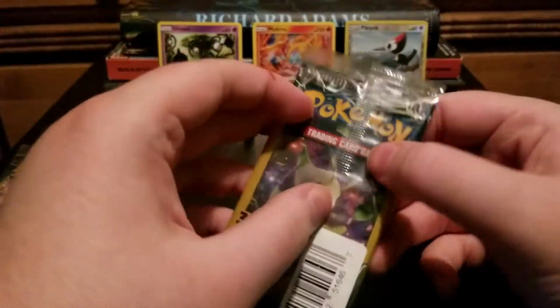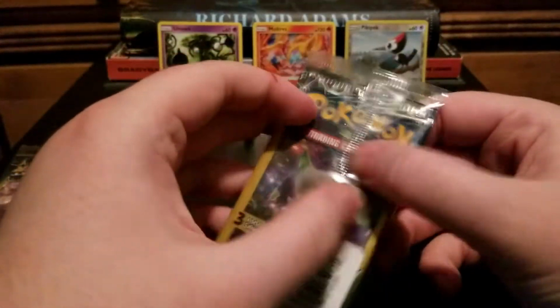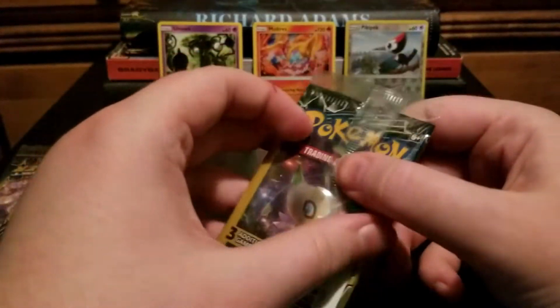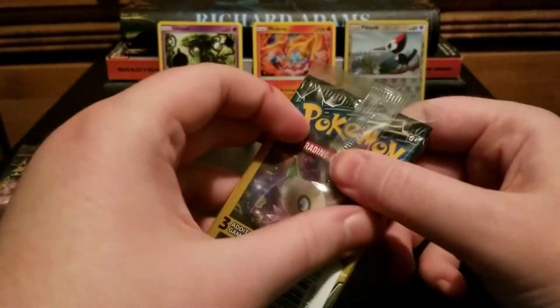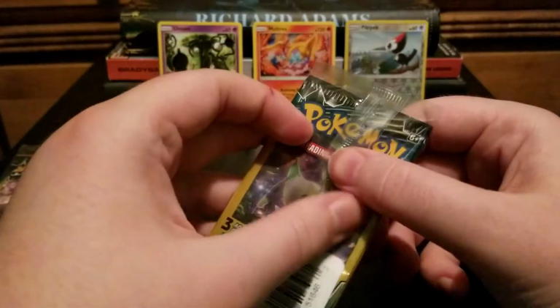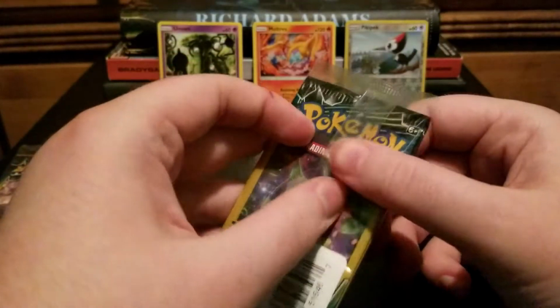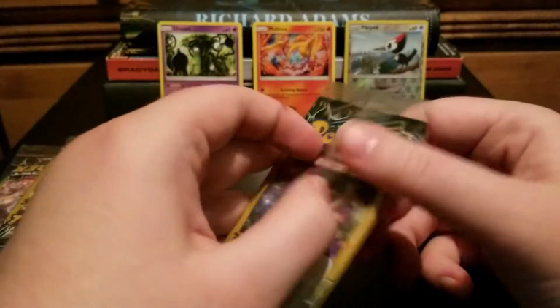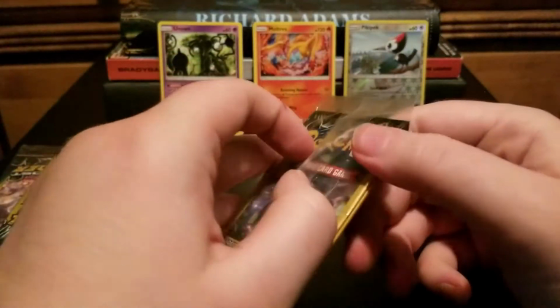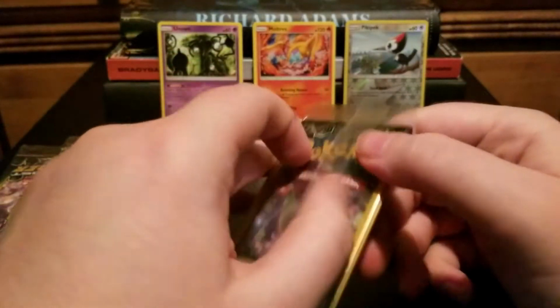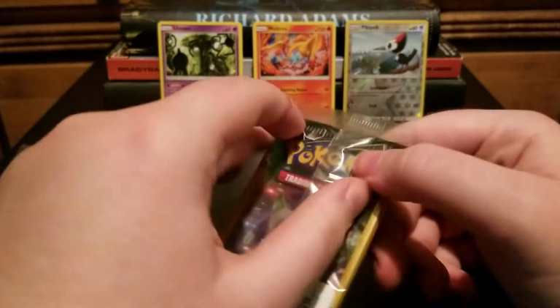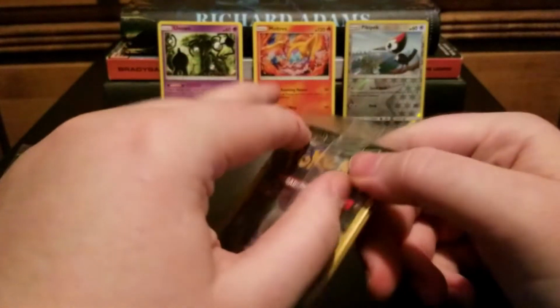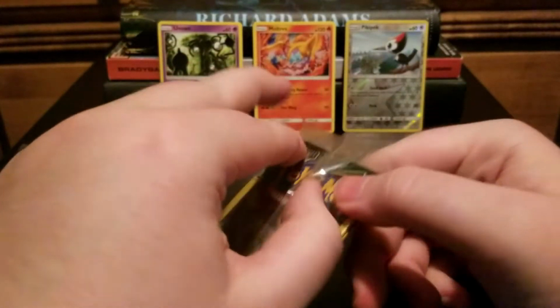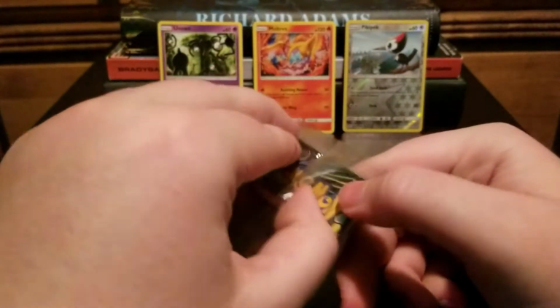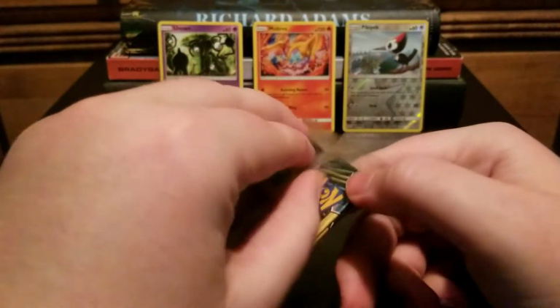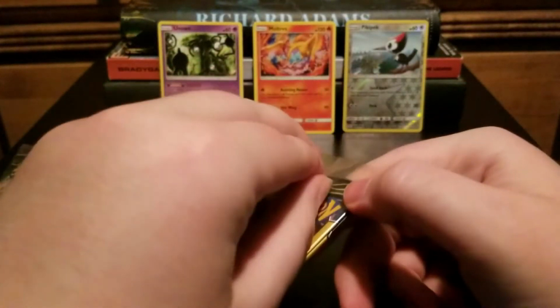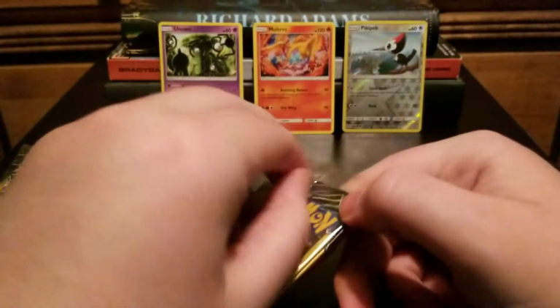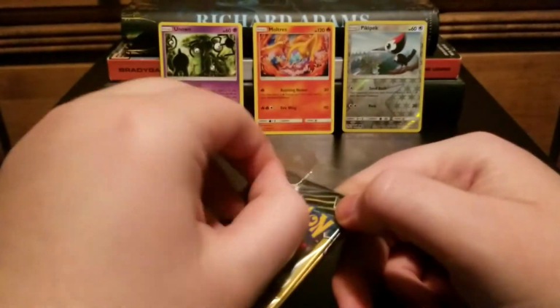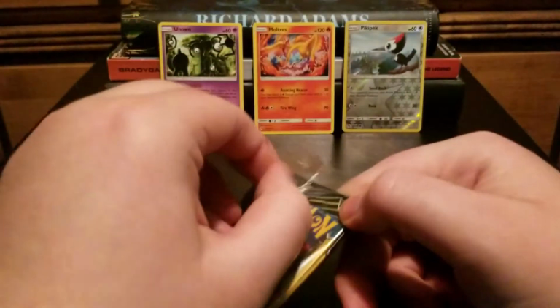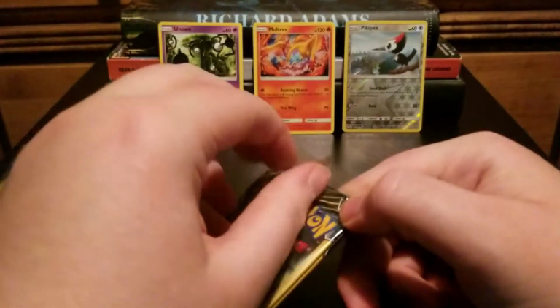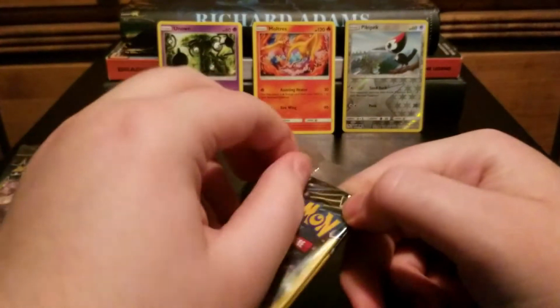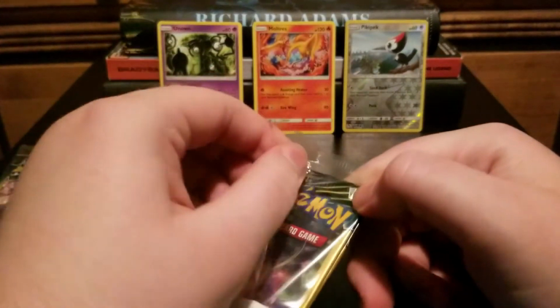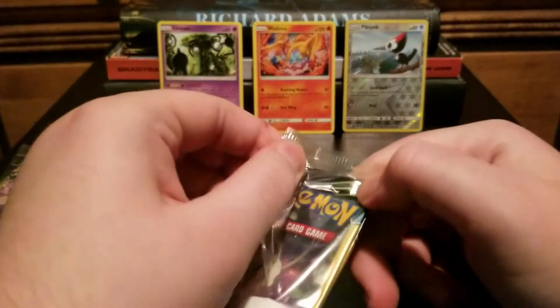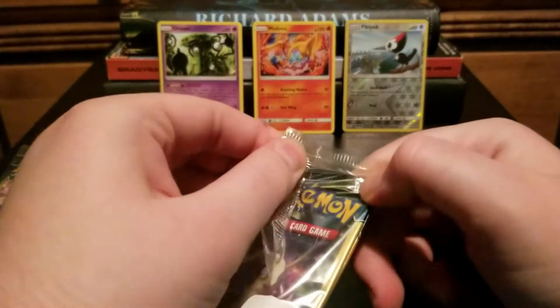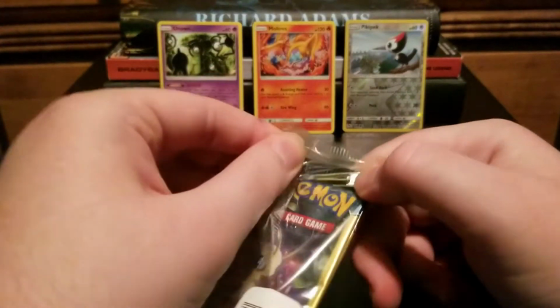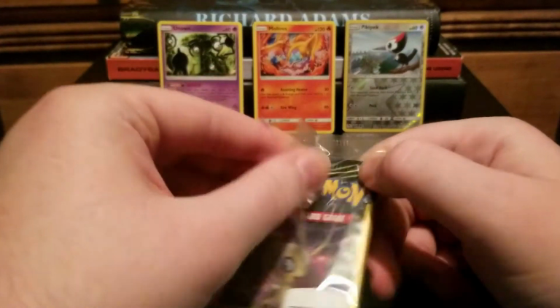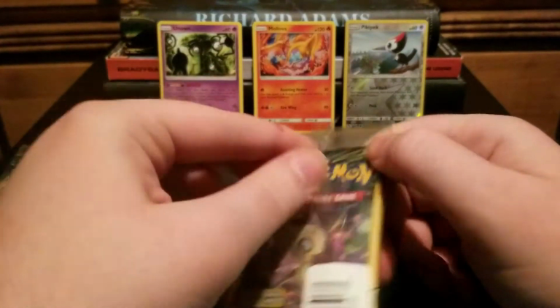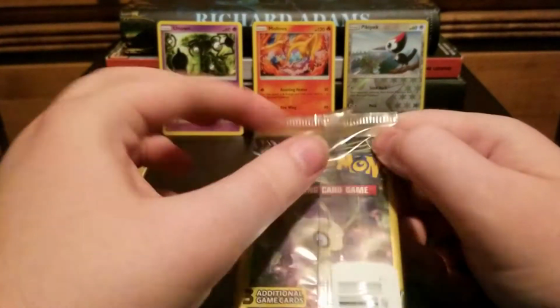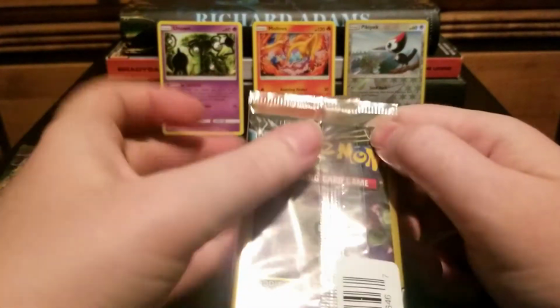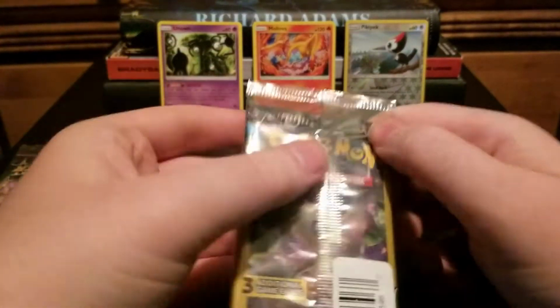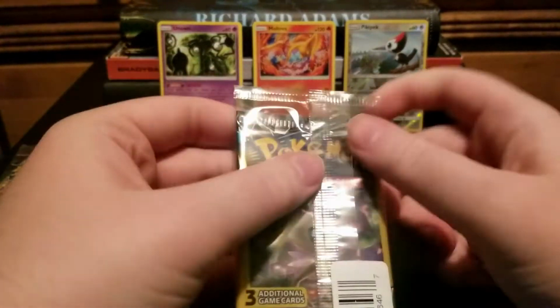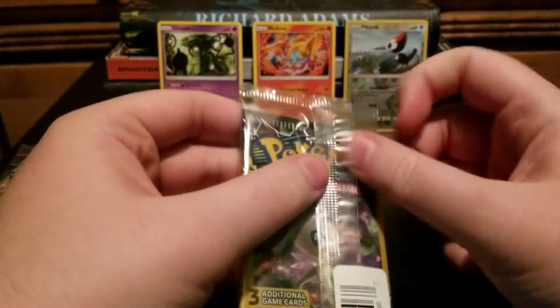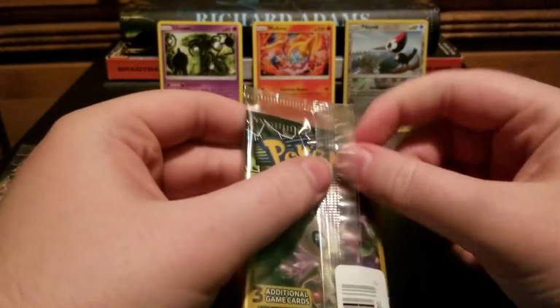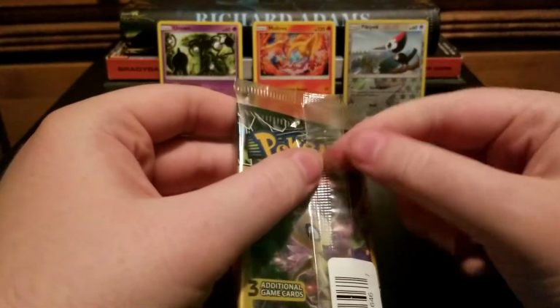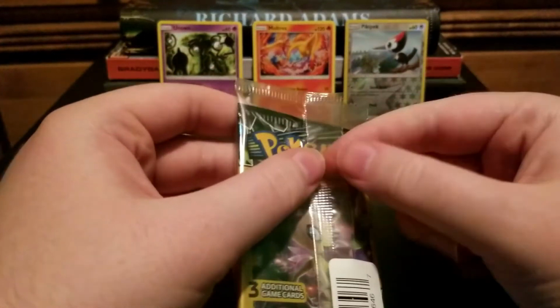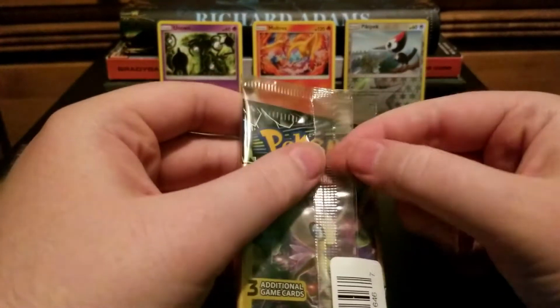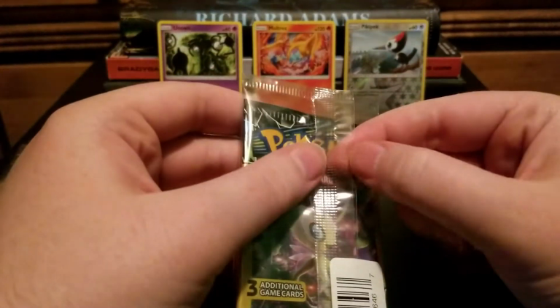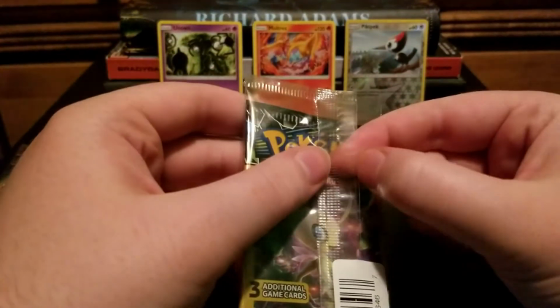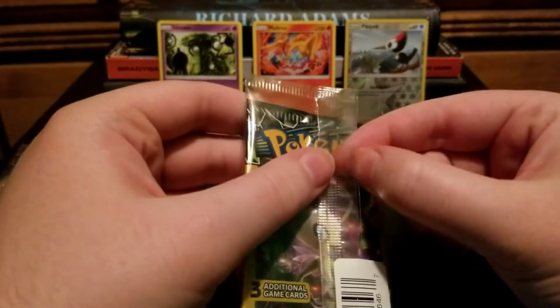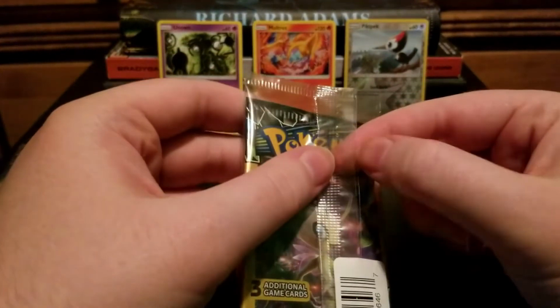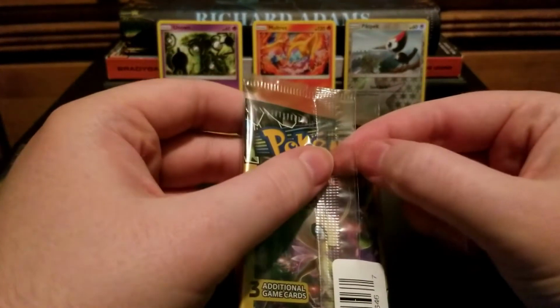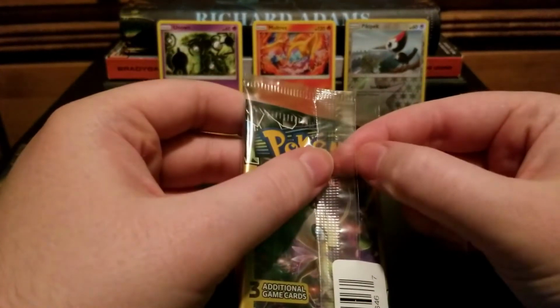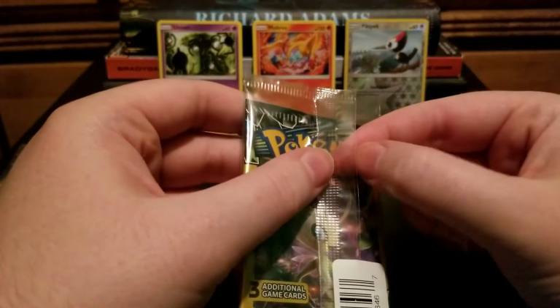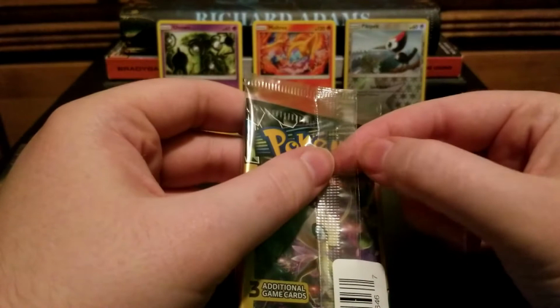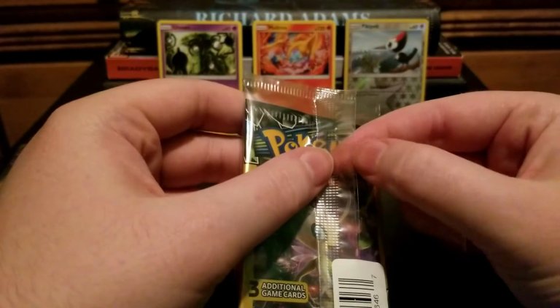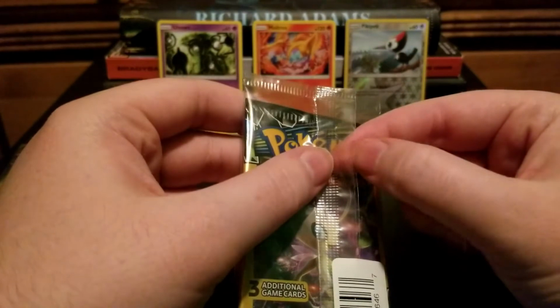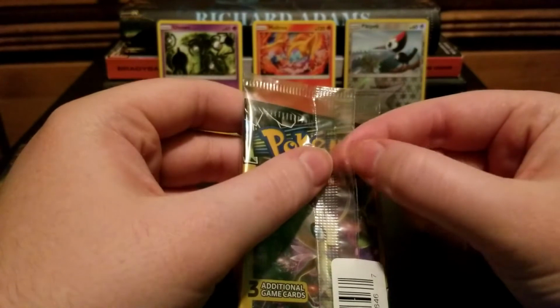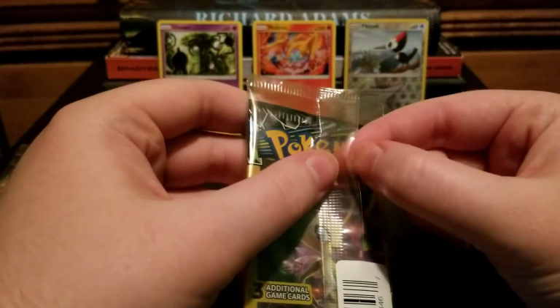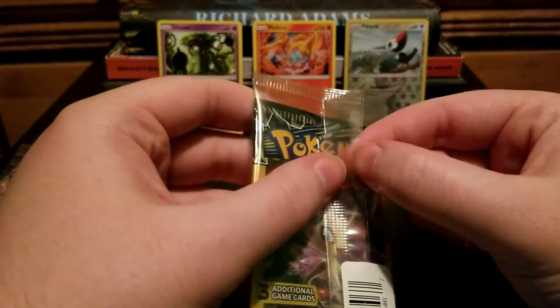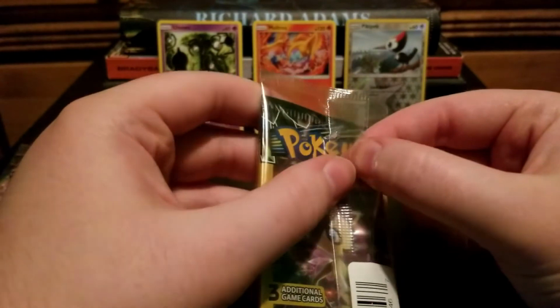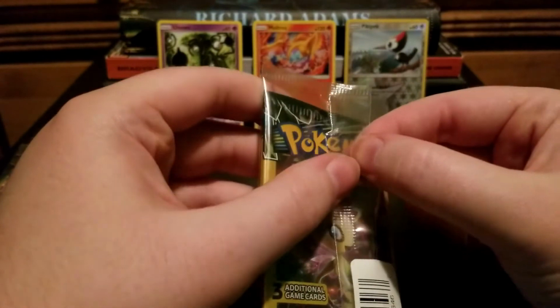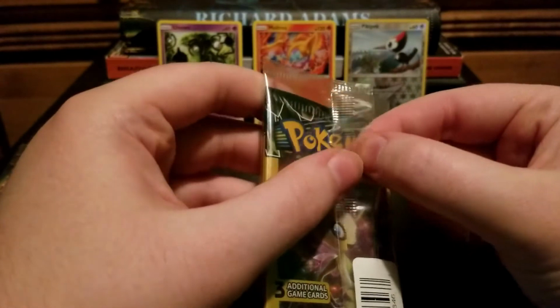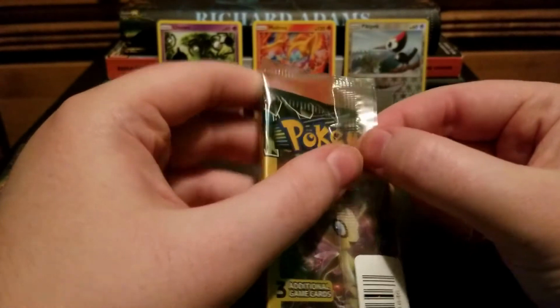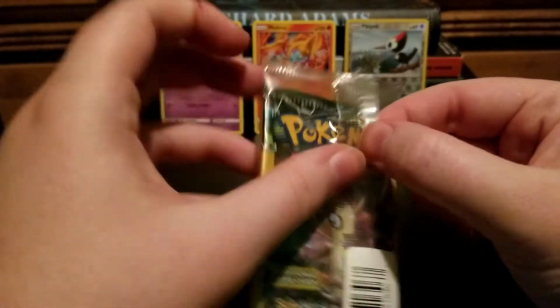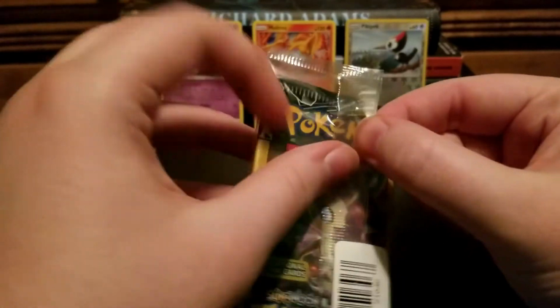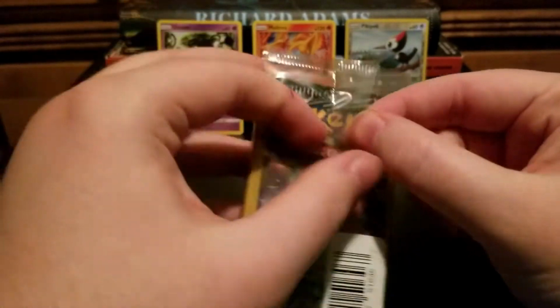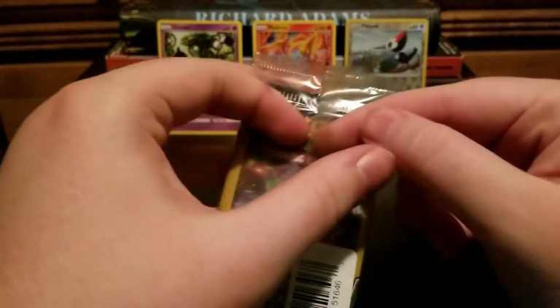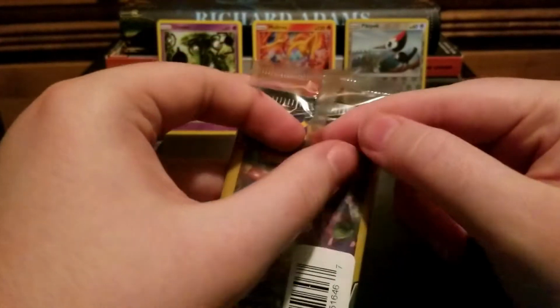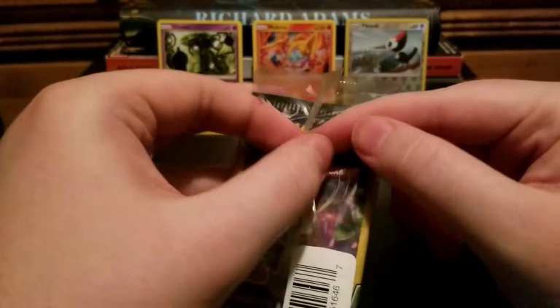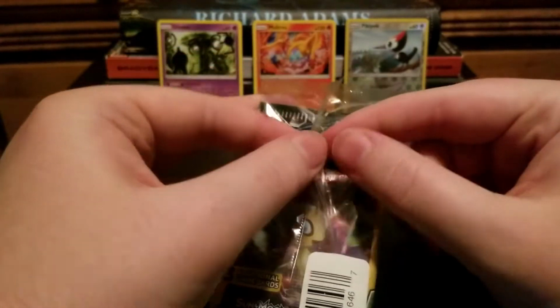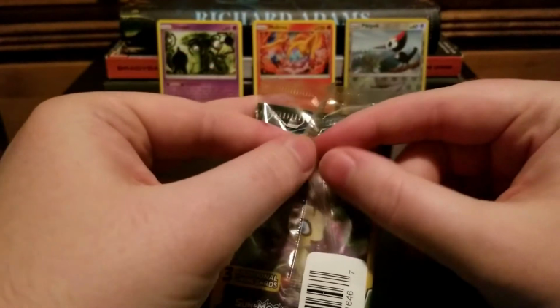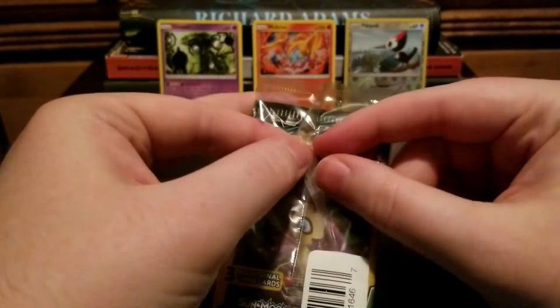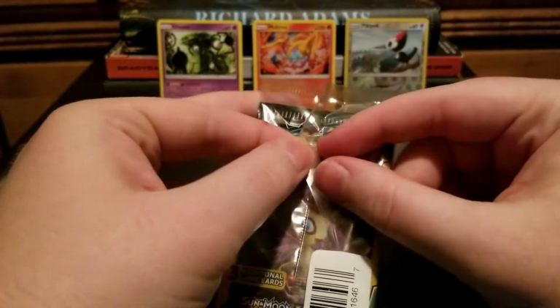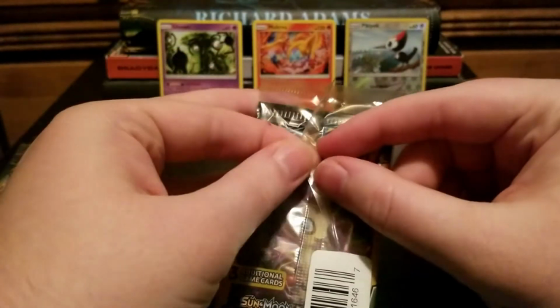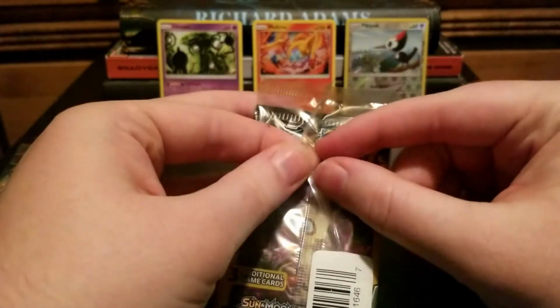We're getting low on packs, and so far nothing too spectacular.